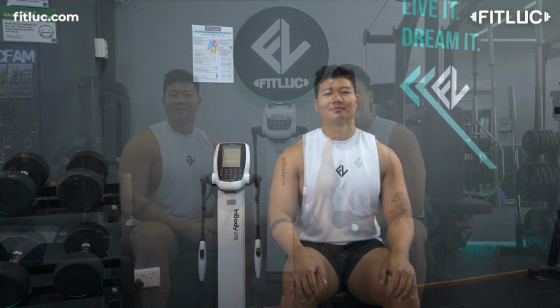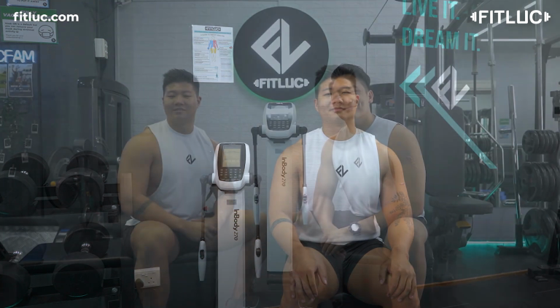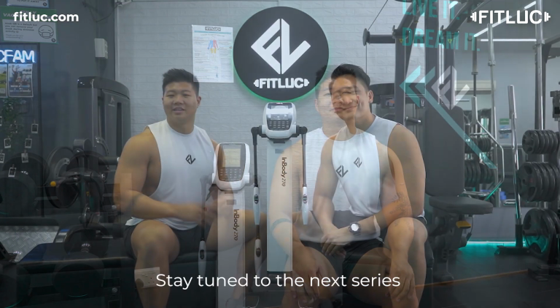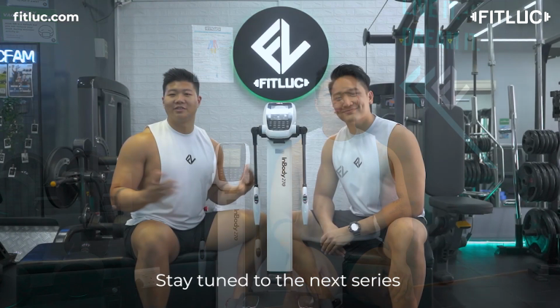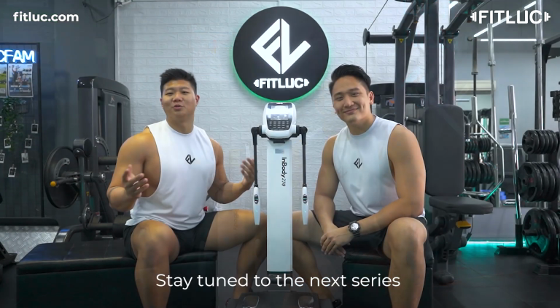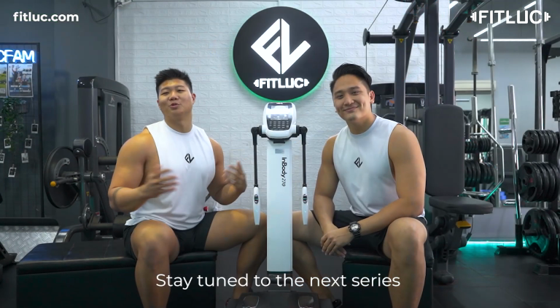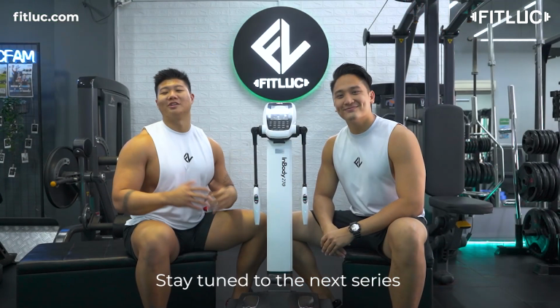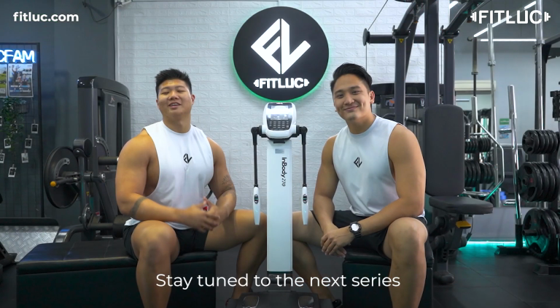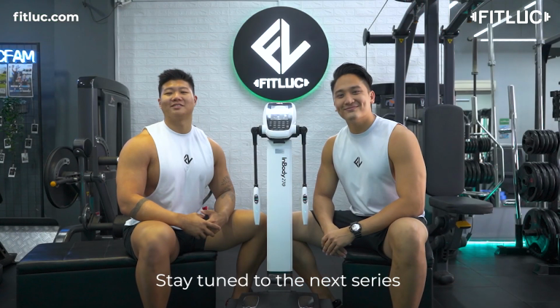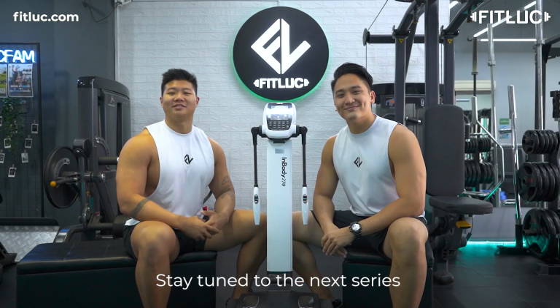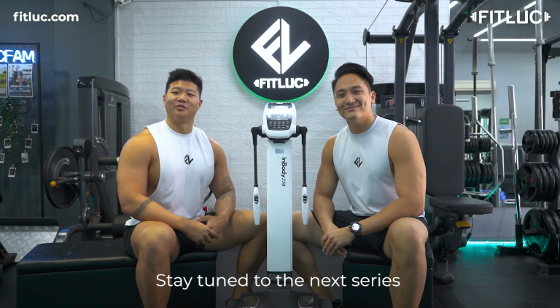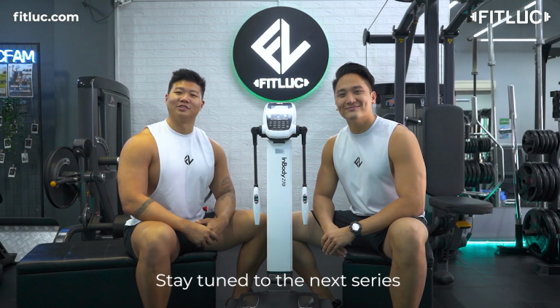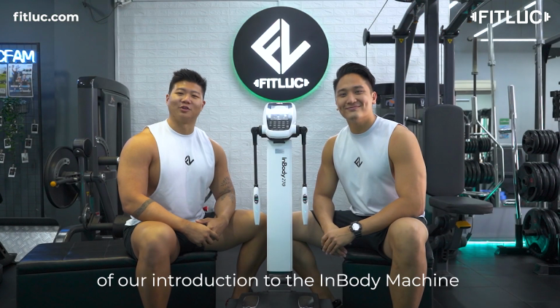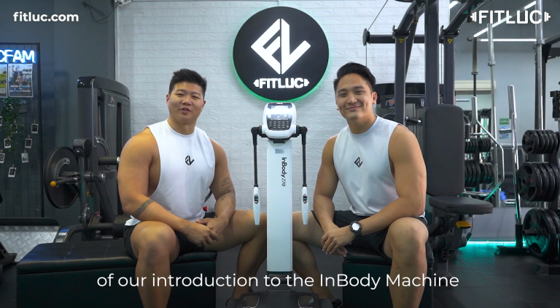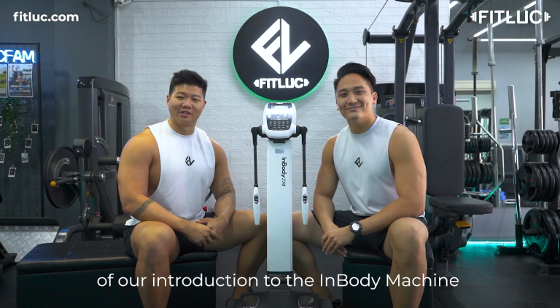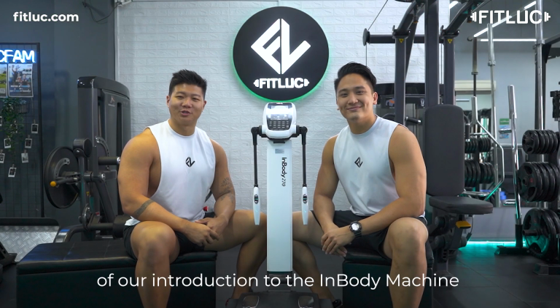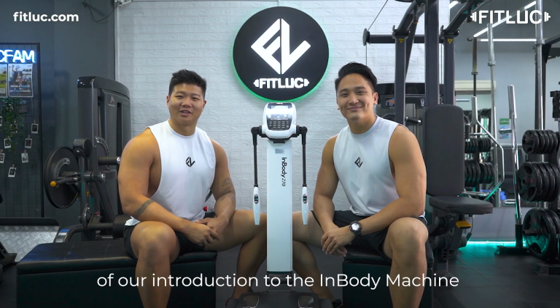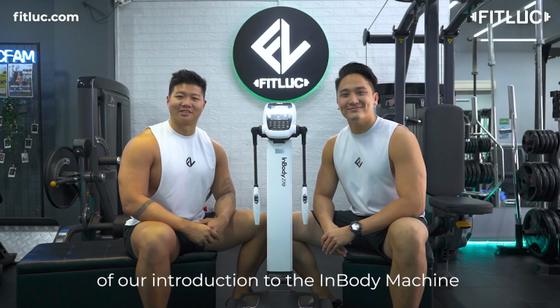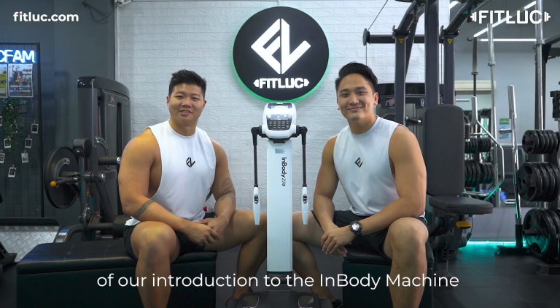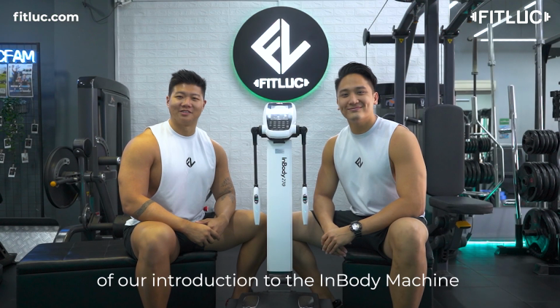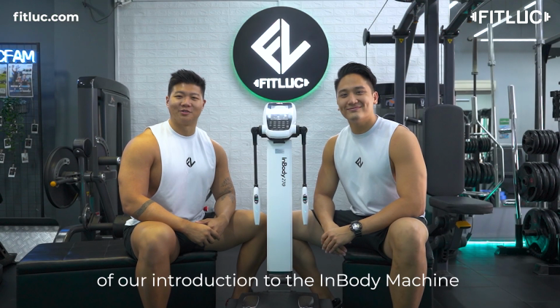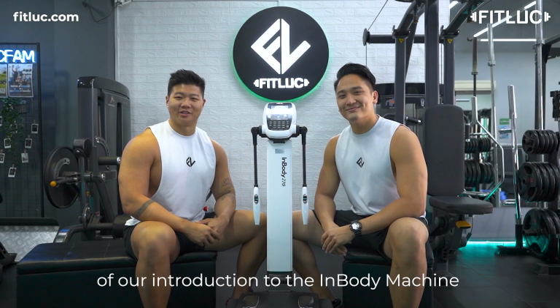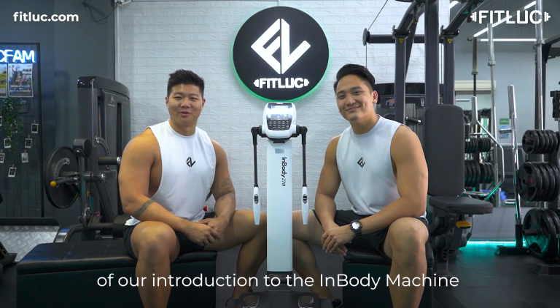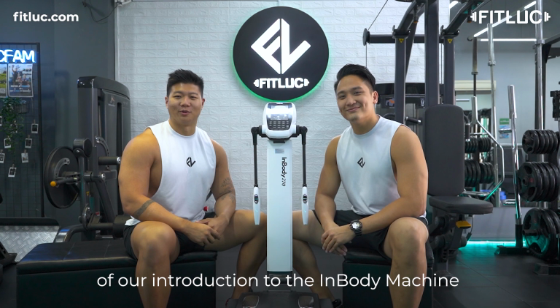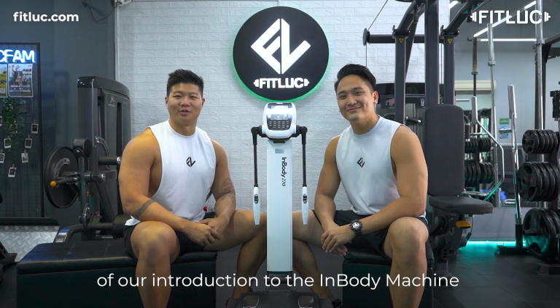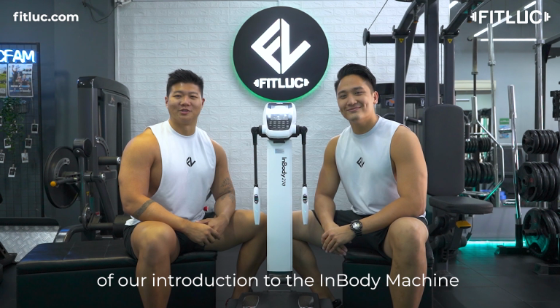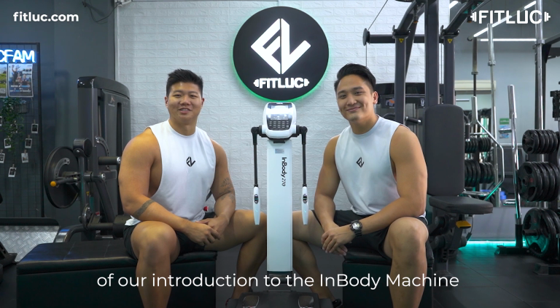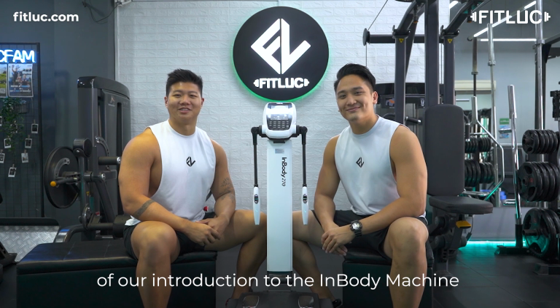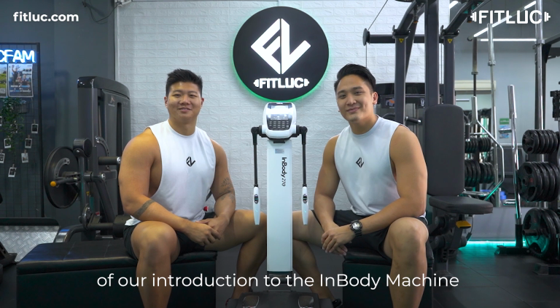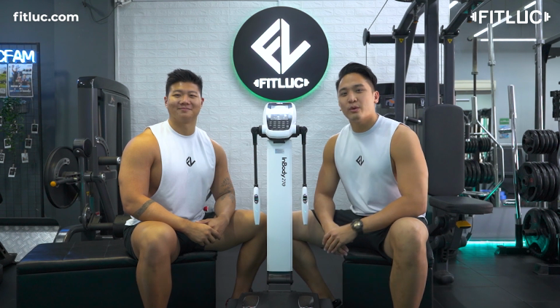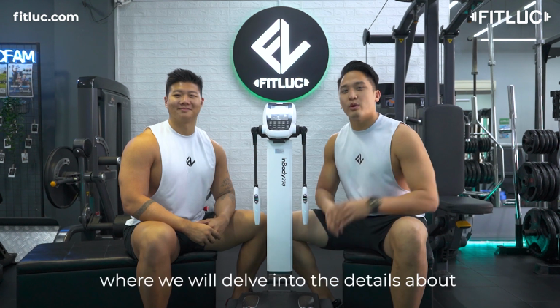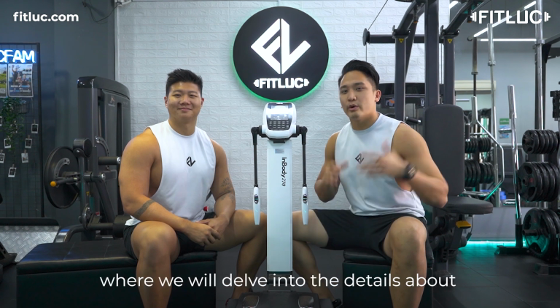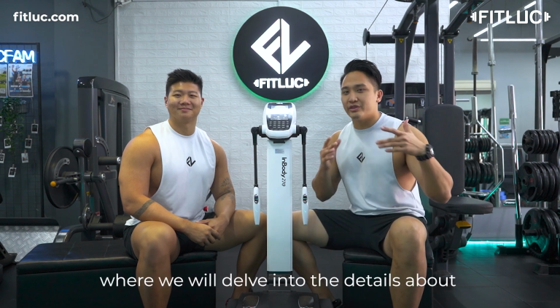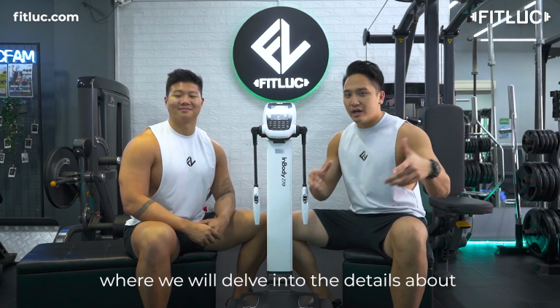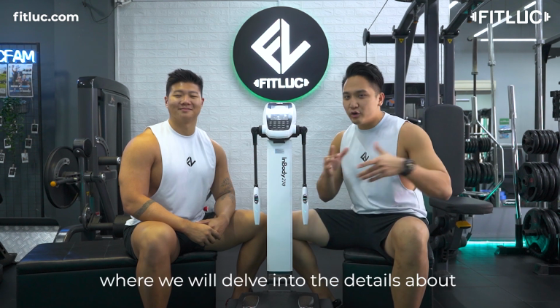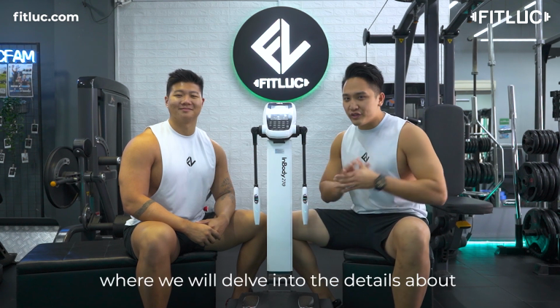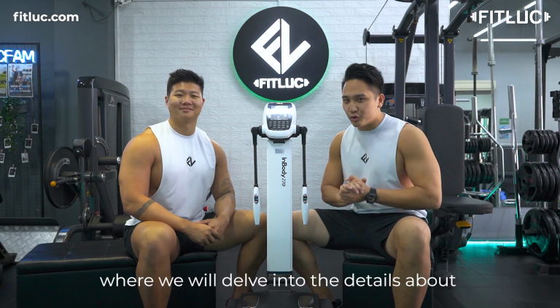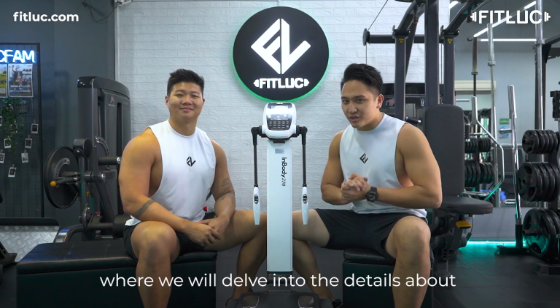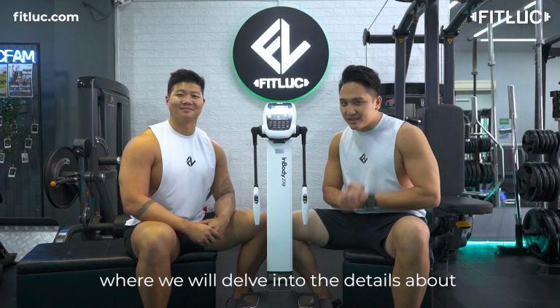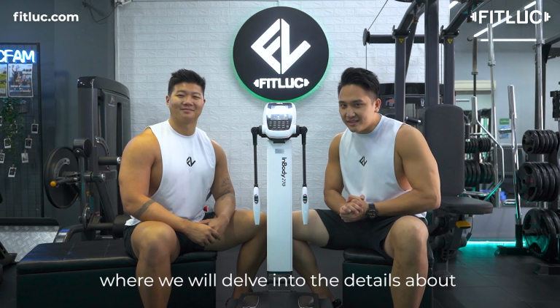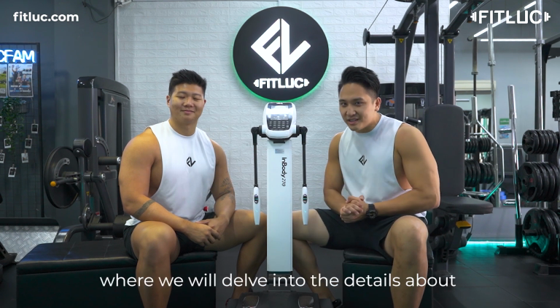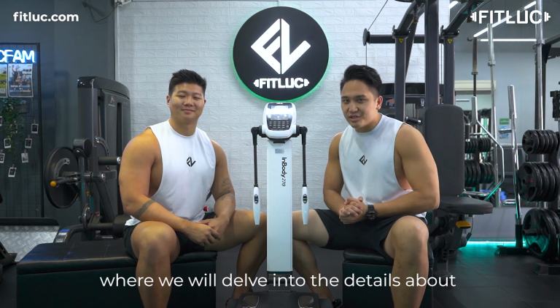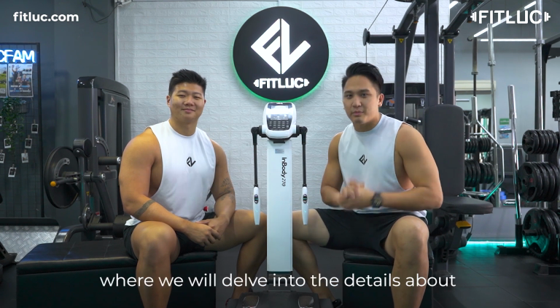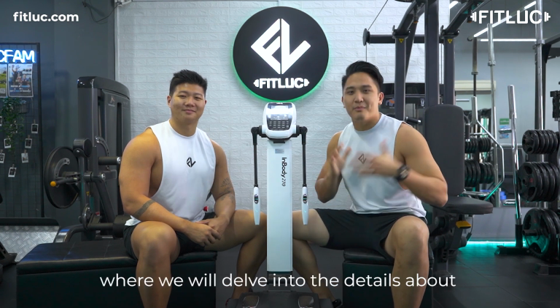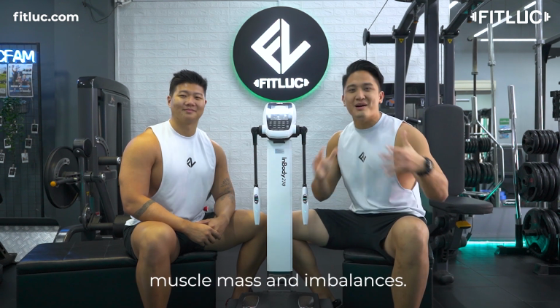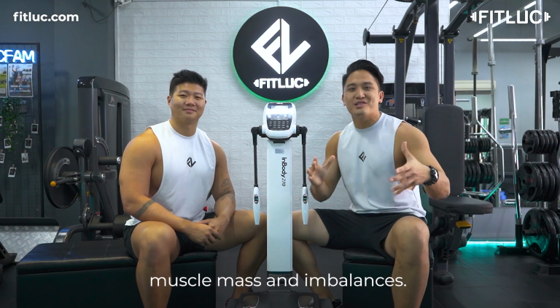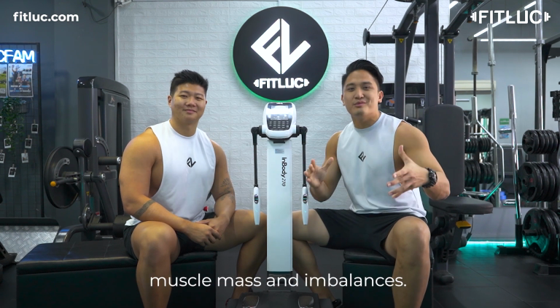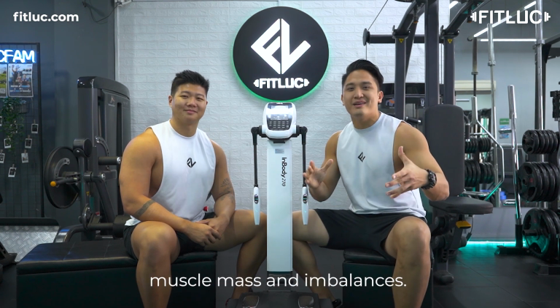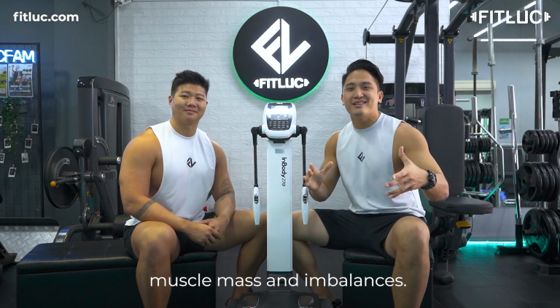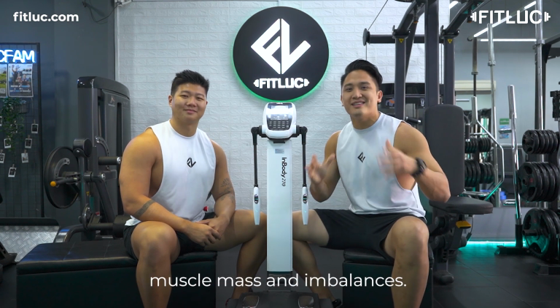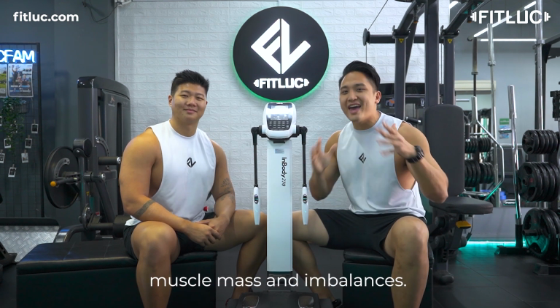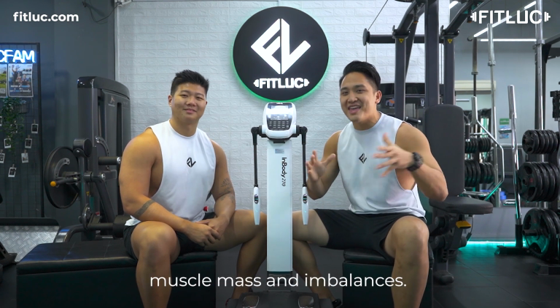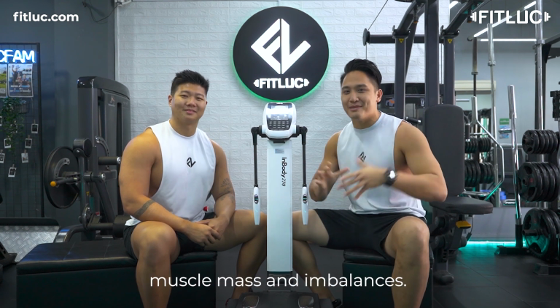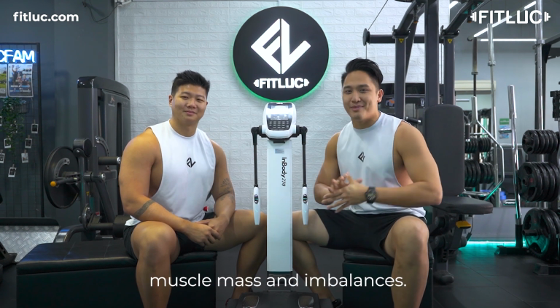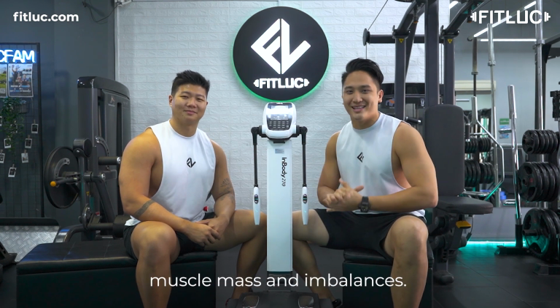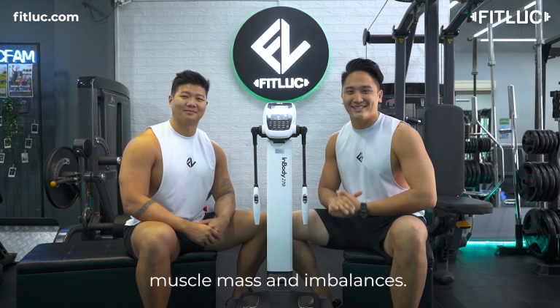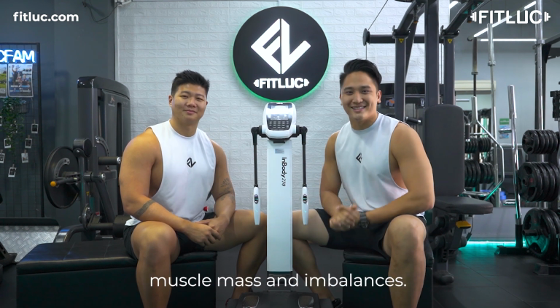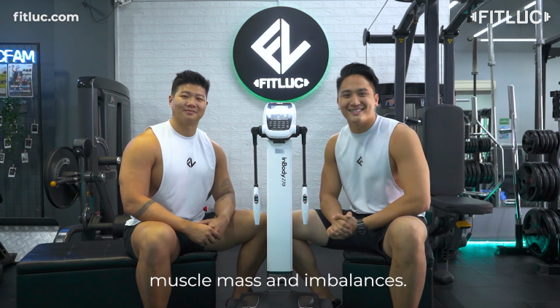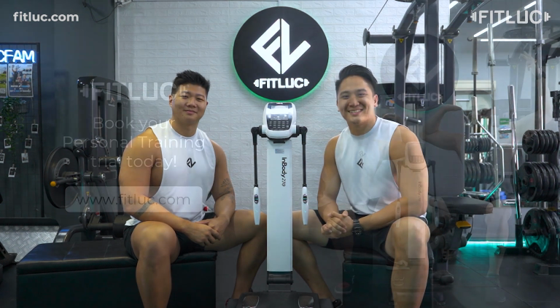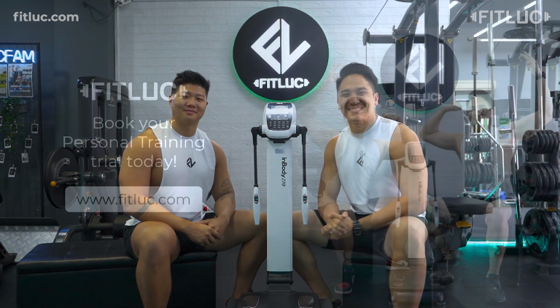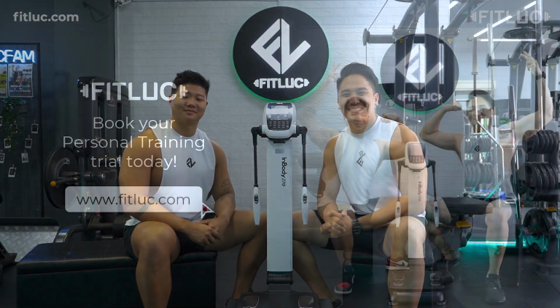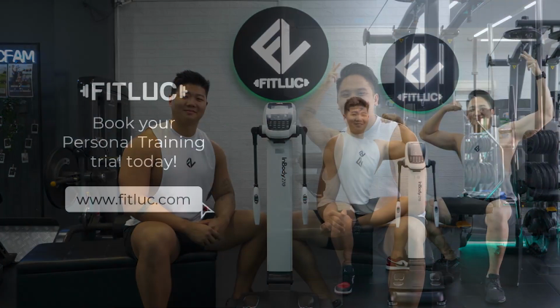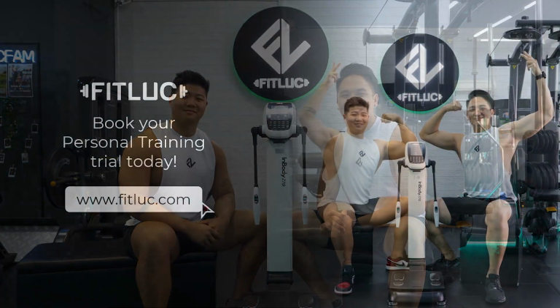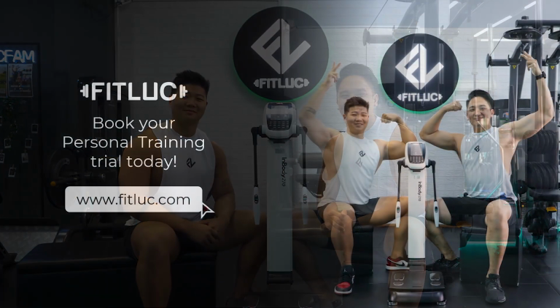Stay tuned to the next part of our introduction to the InBody machine, where we will delve into the details about muscle mass and imbalances.